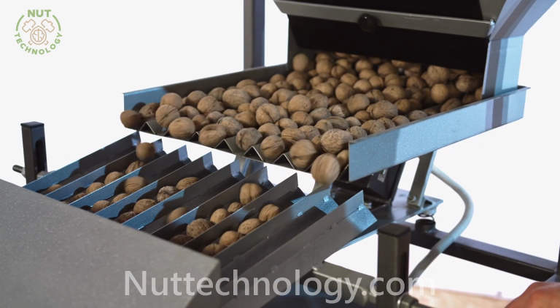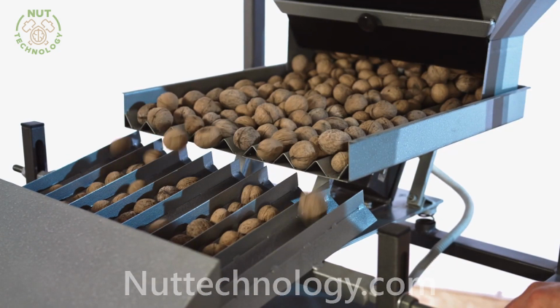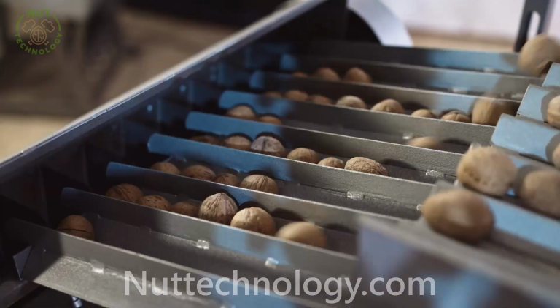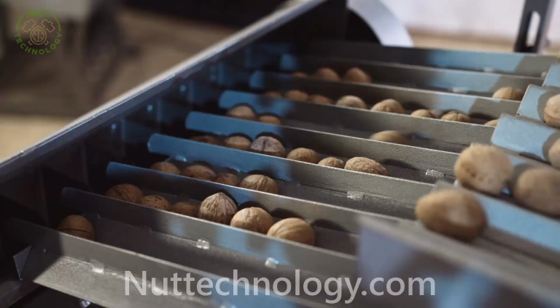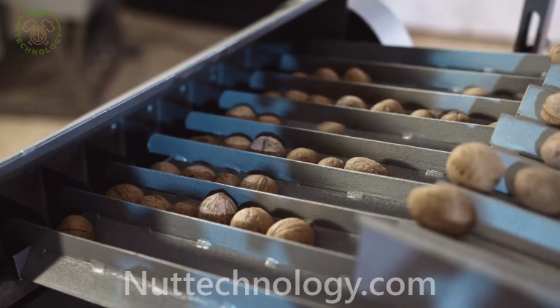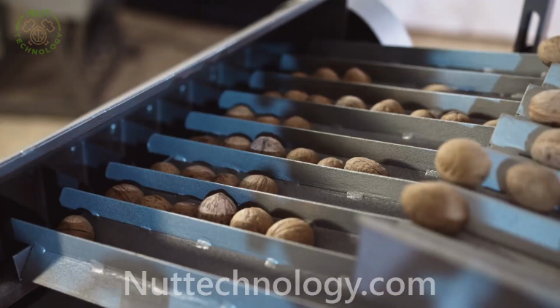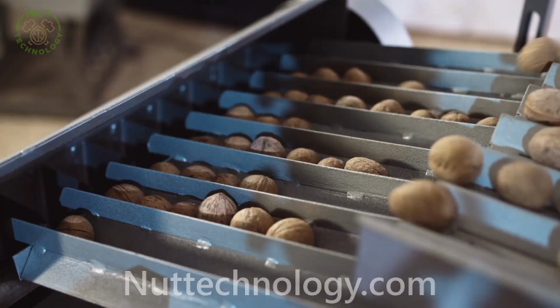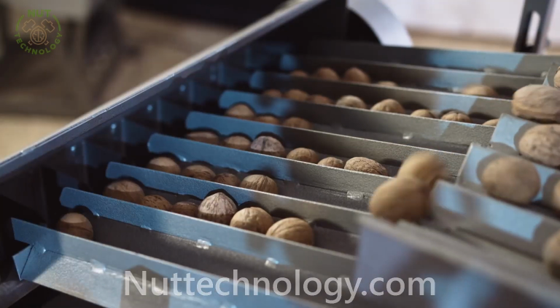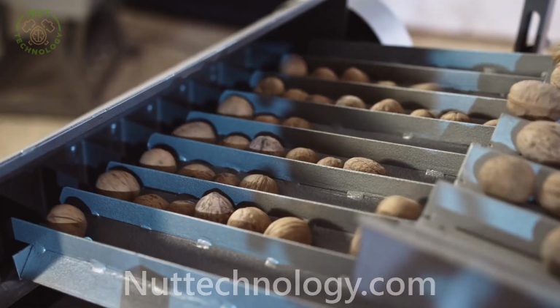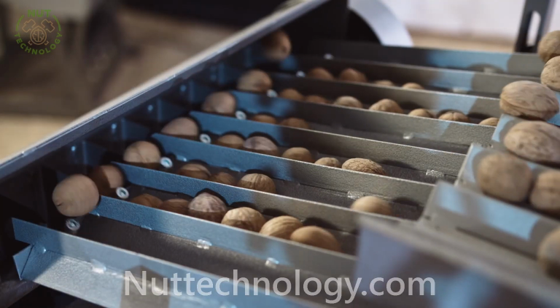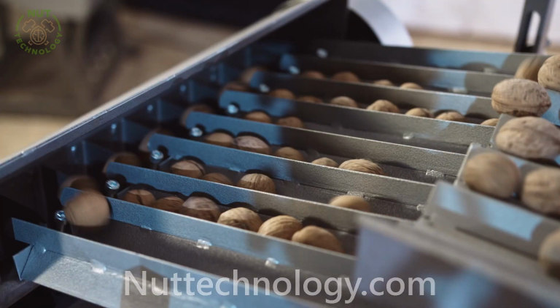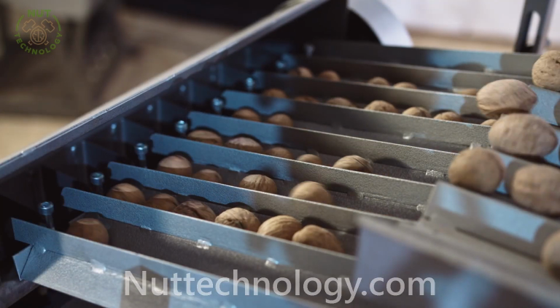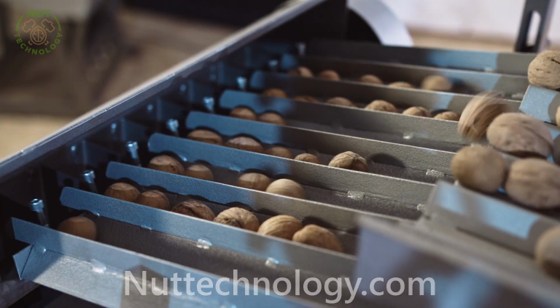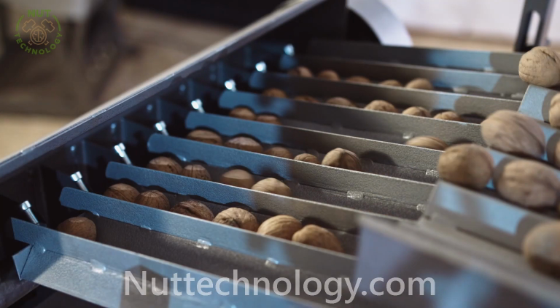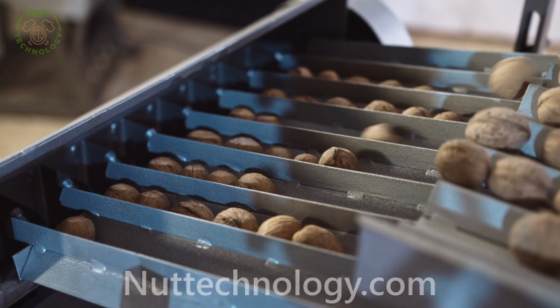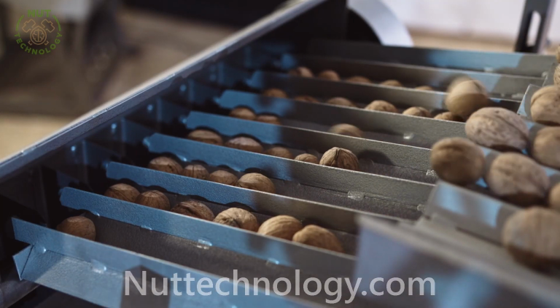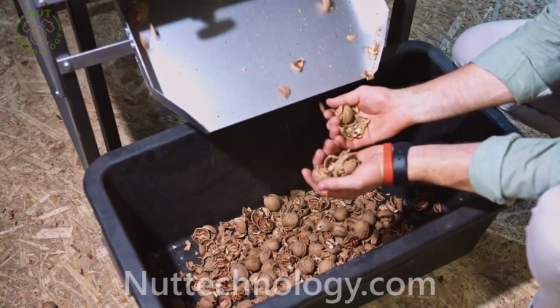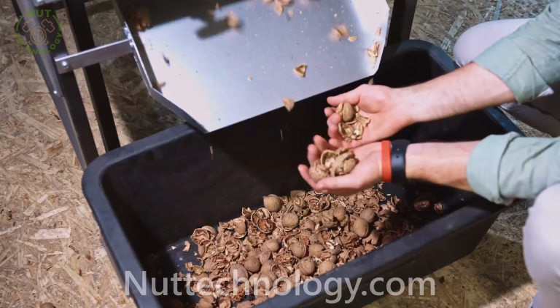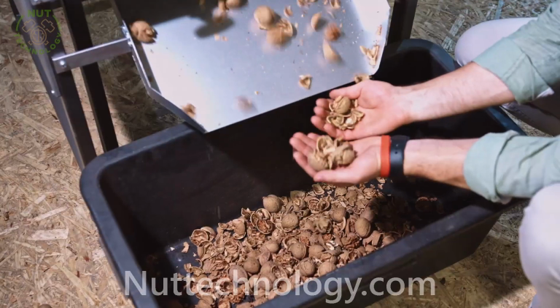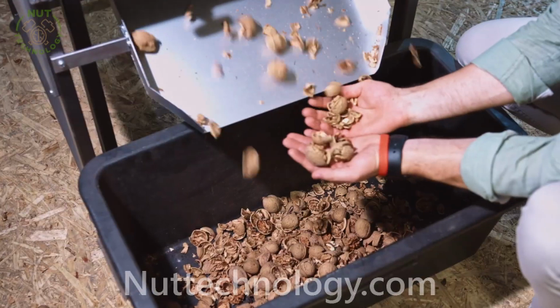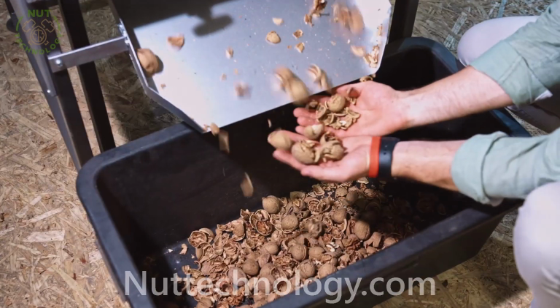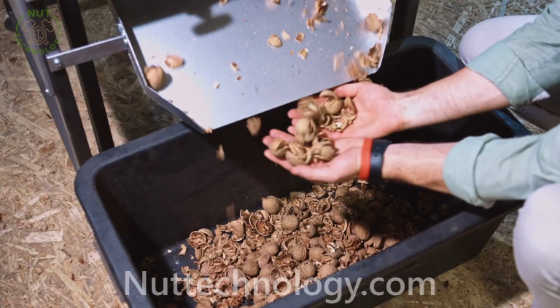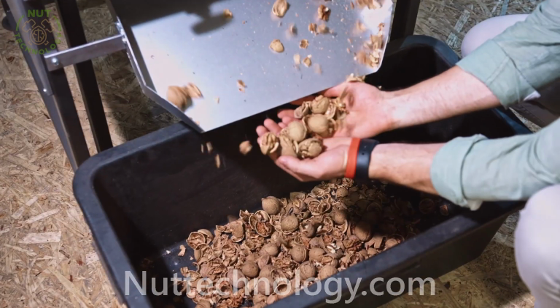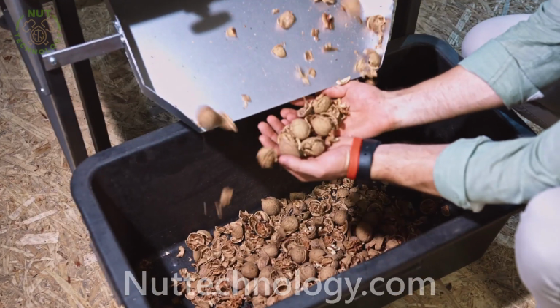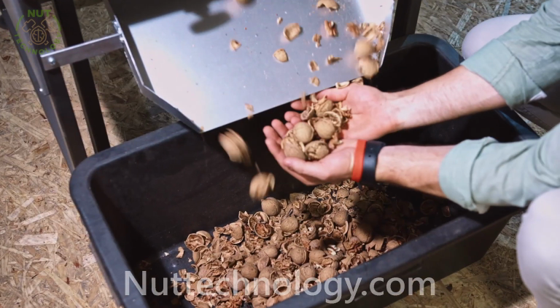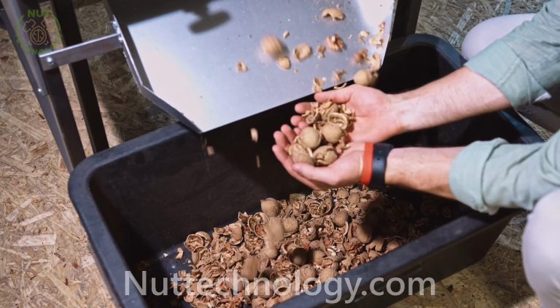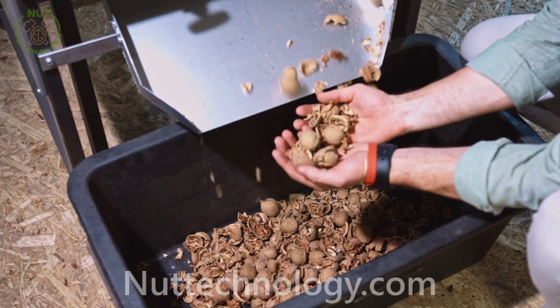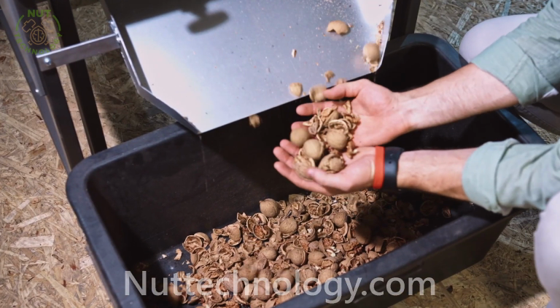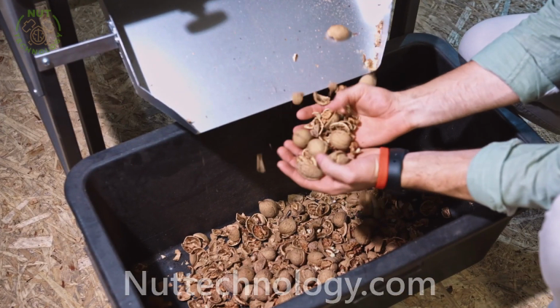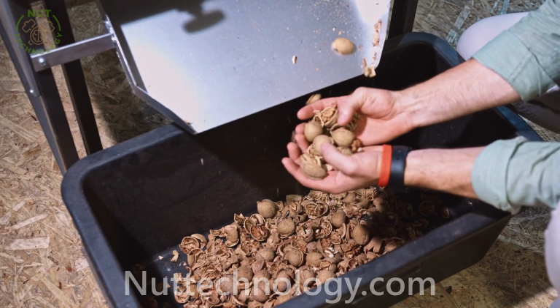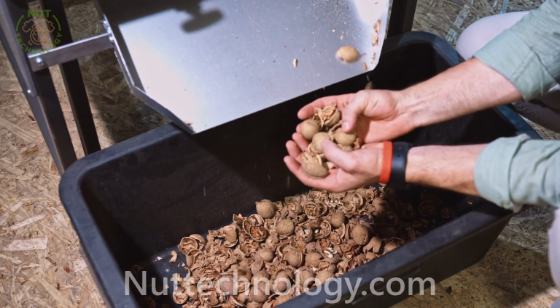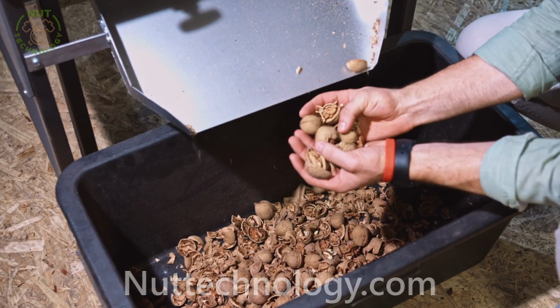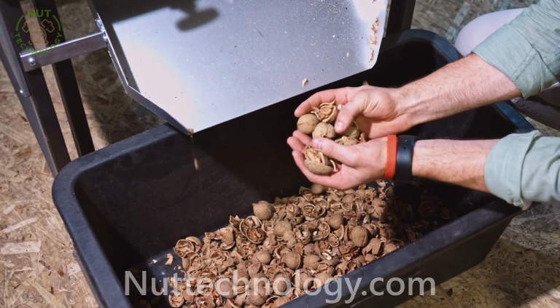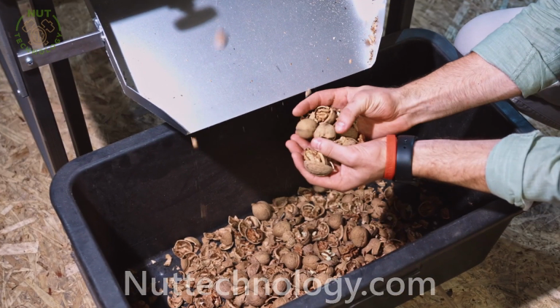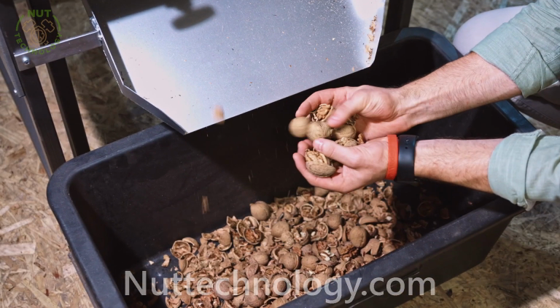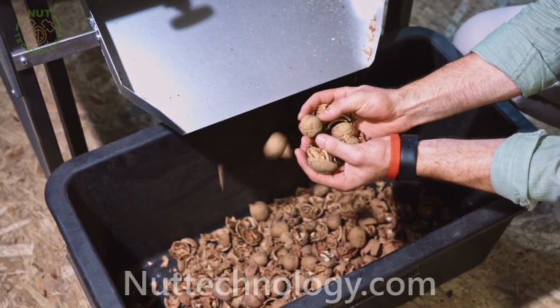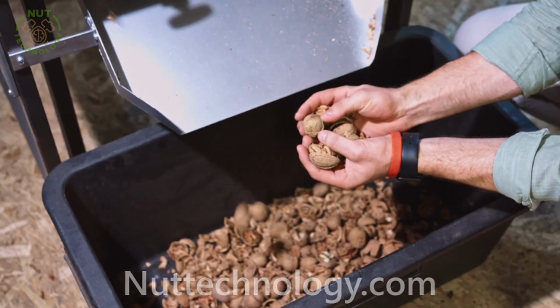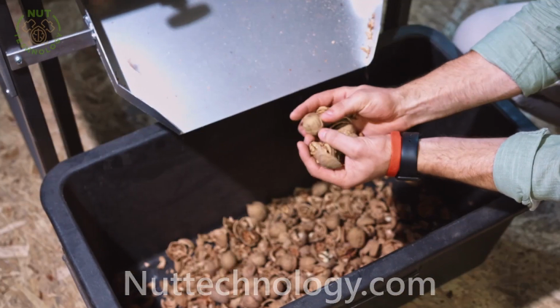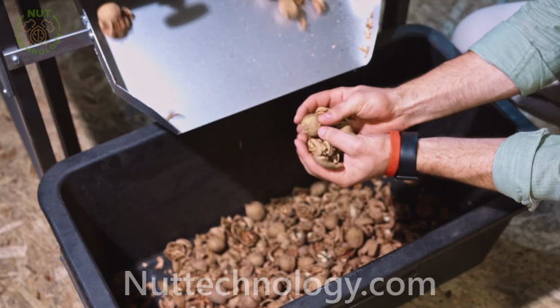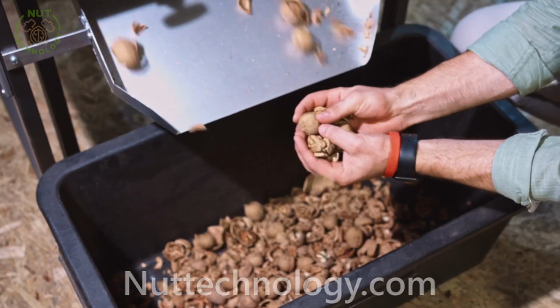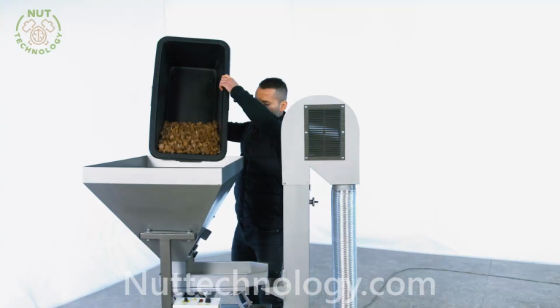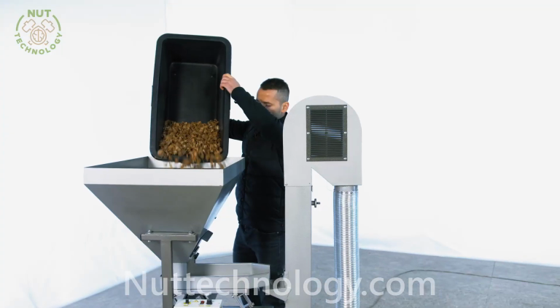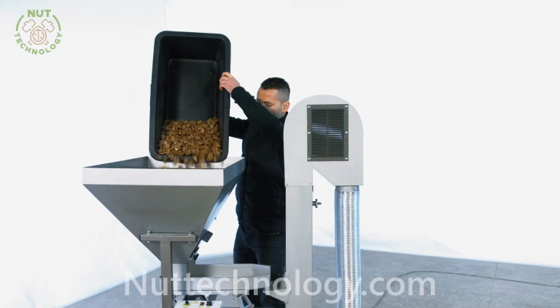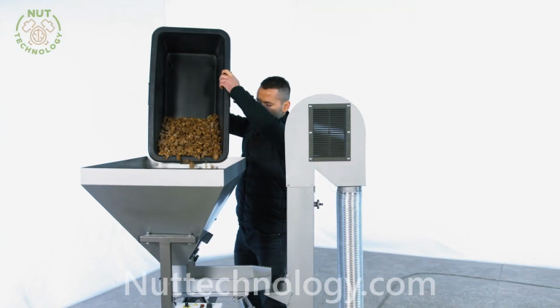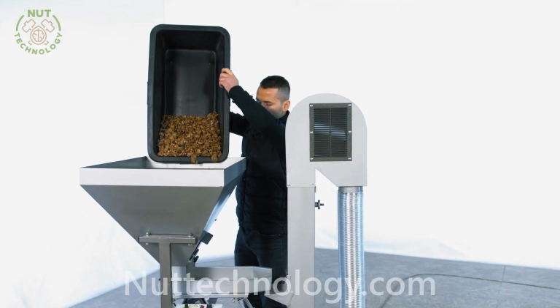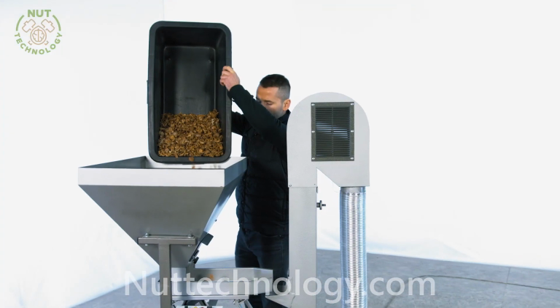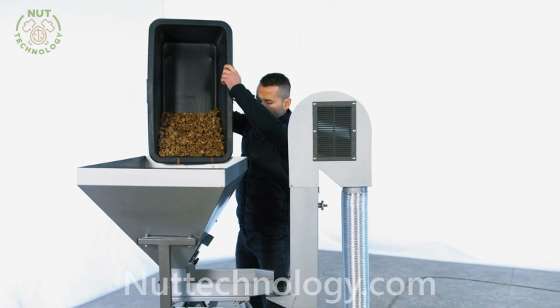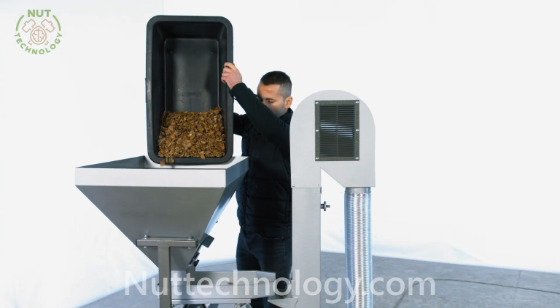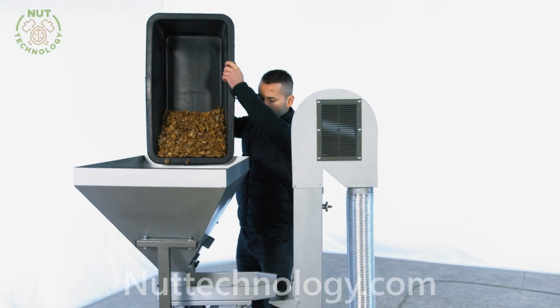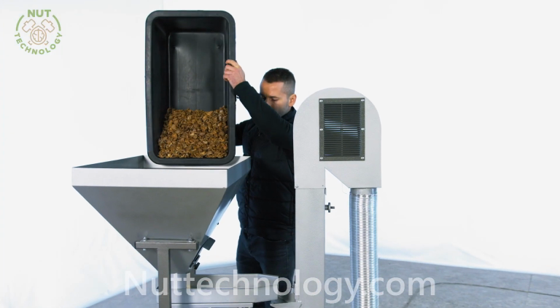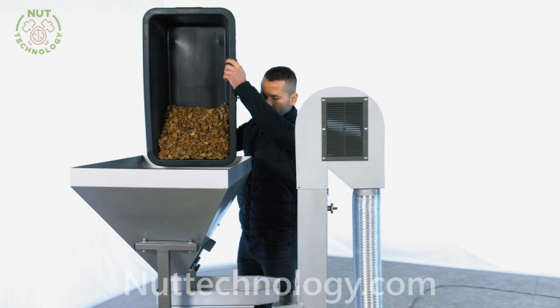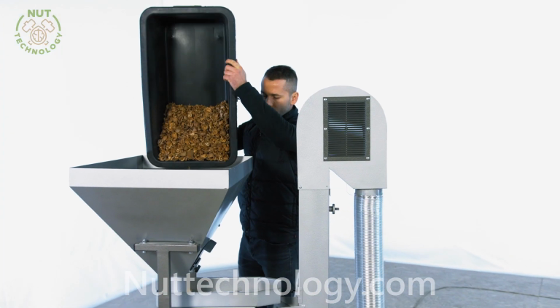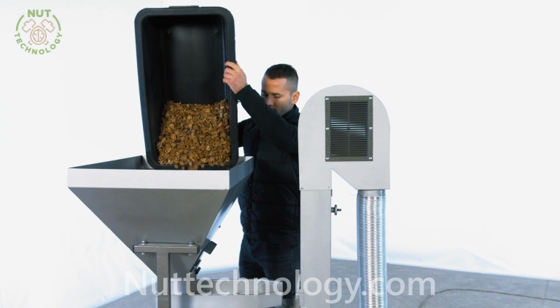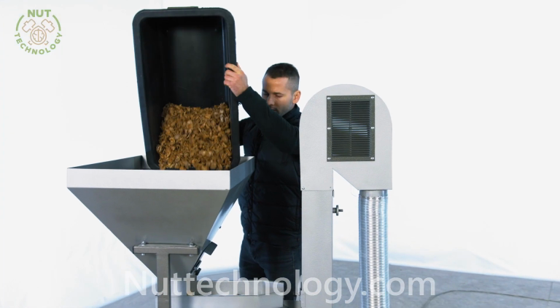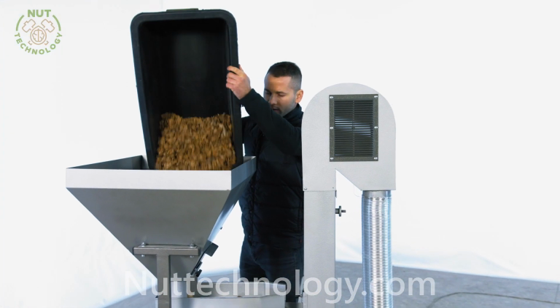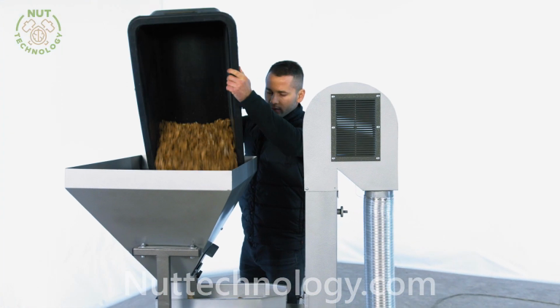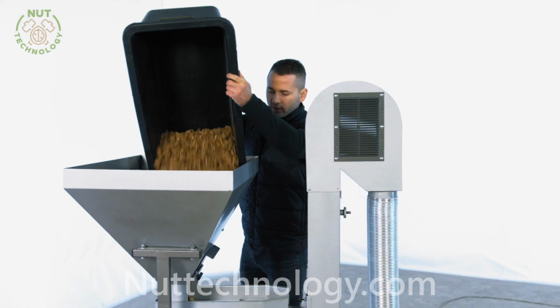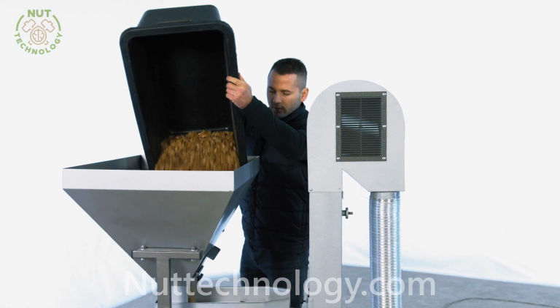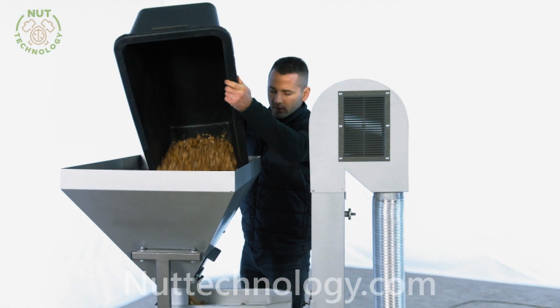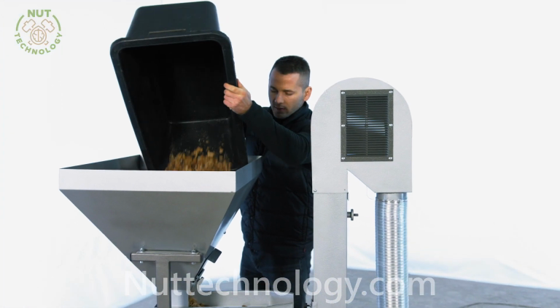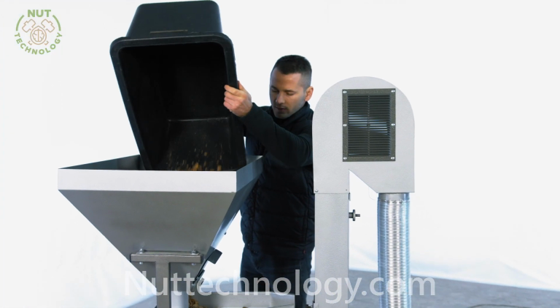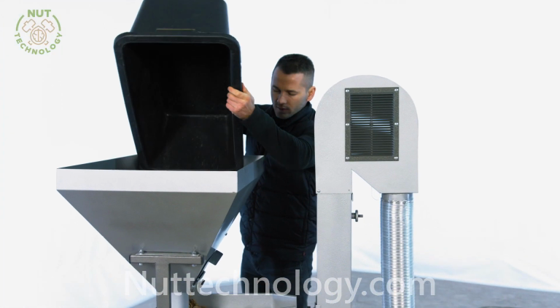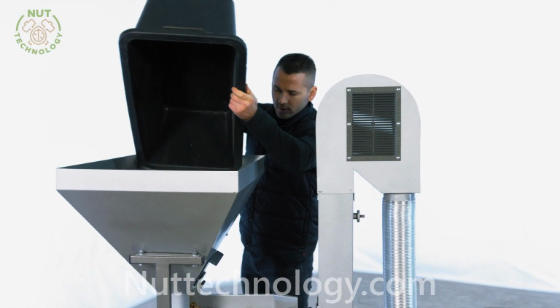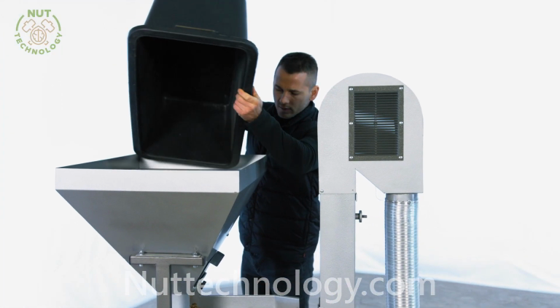Now let's move on to testing the hardware. After processing a nutcracker, we have got half a bucket of nuts, and now we will pass this through the aspiration column.